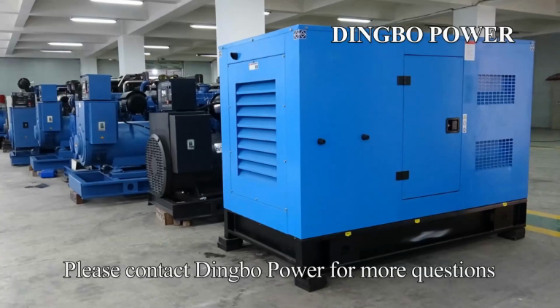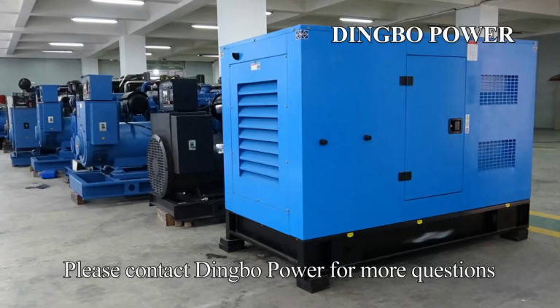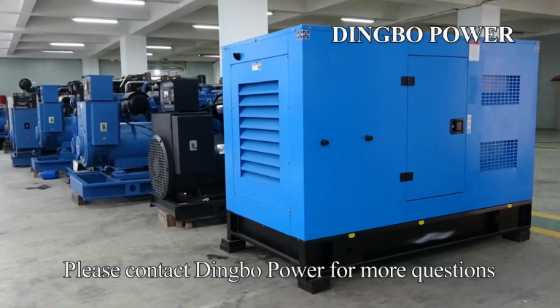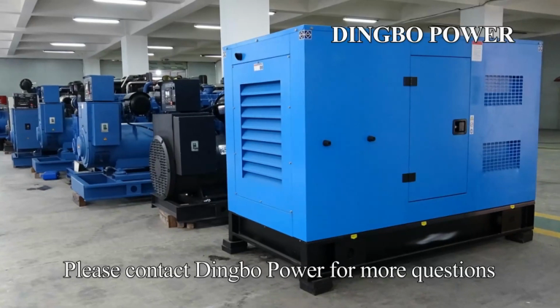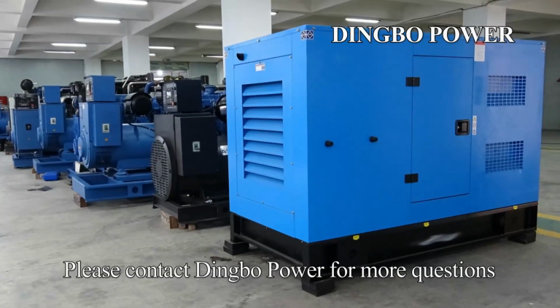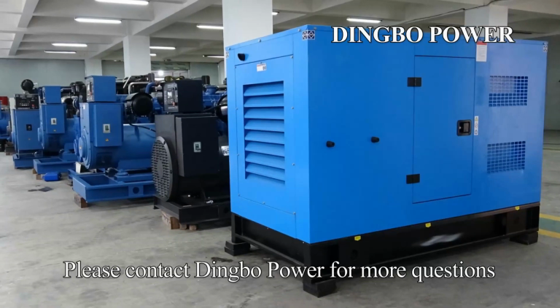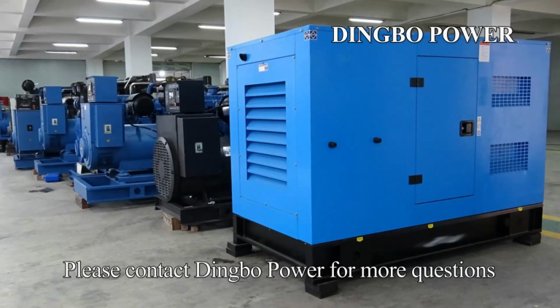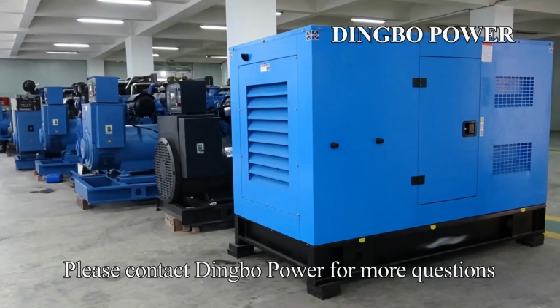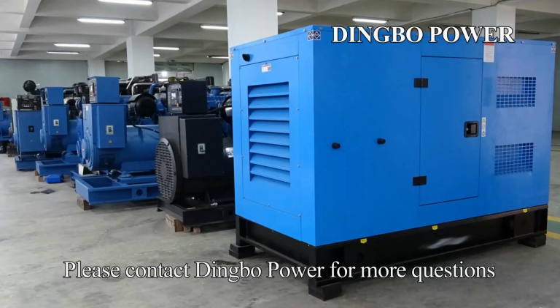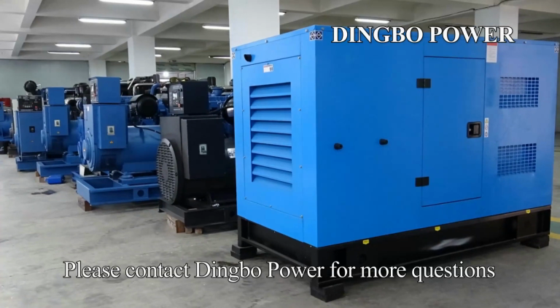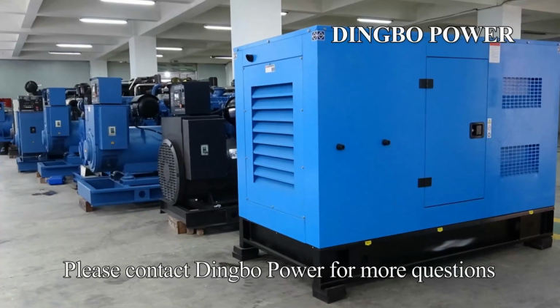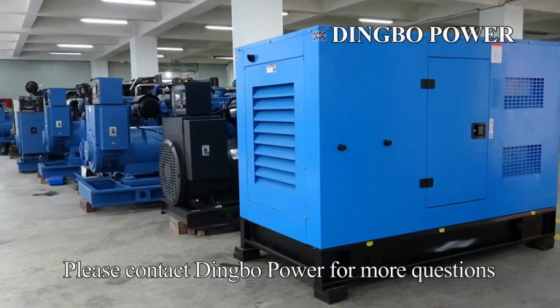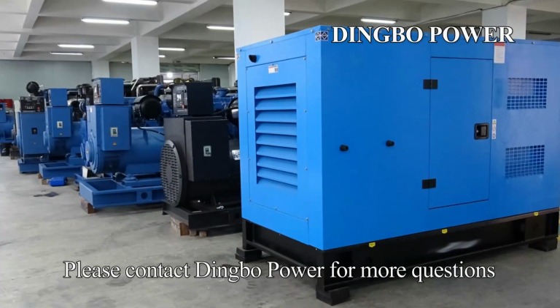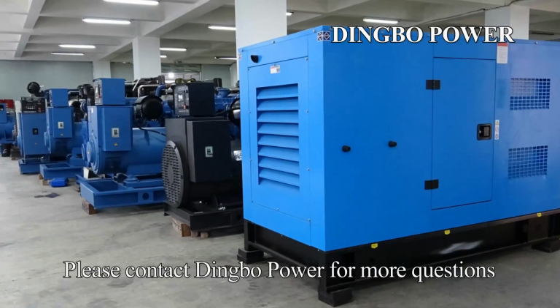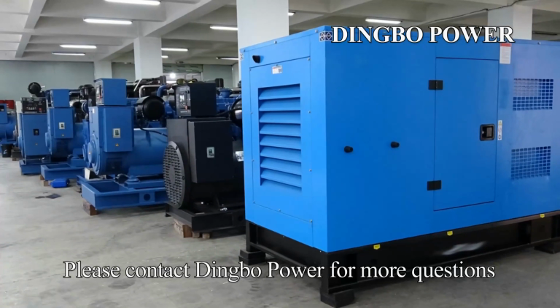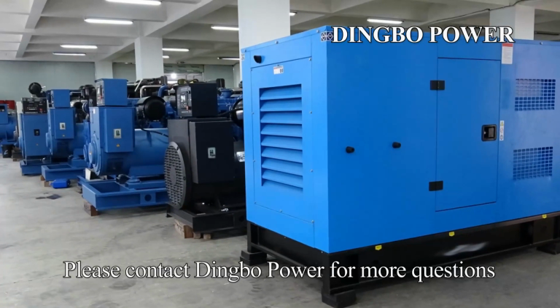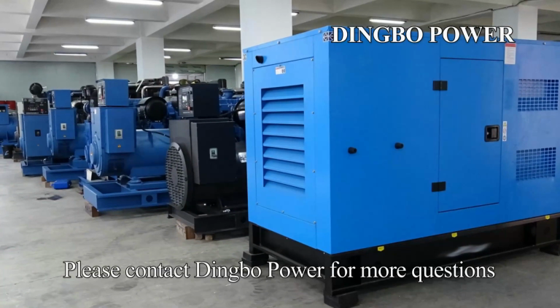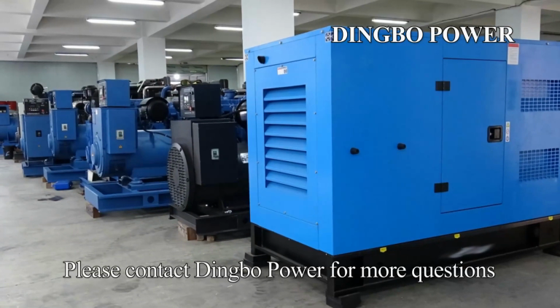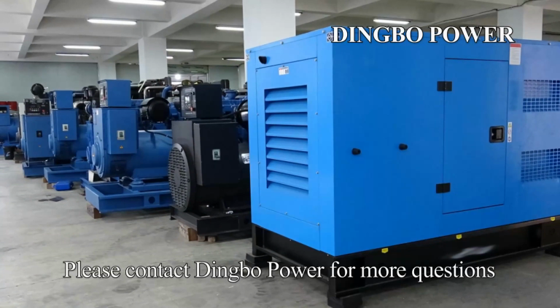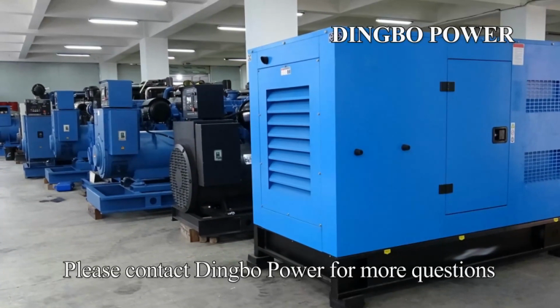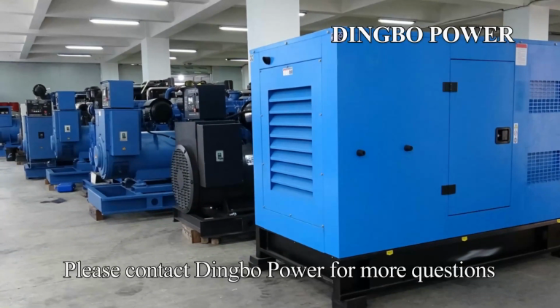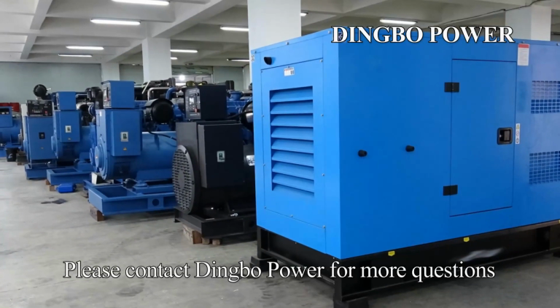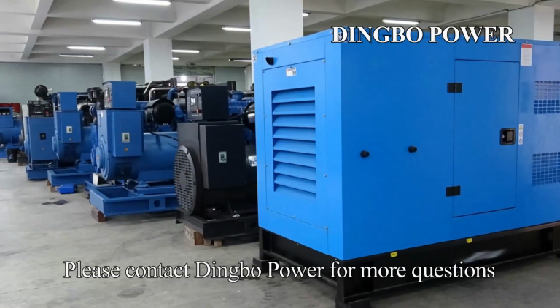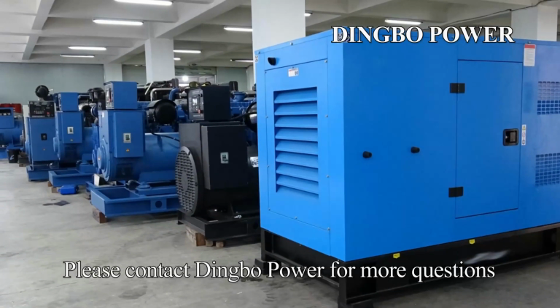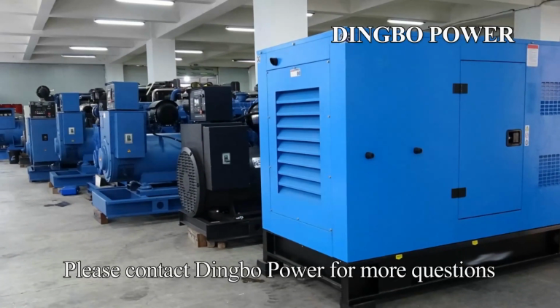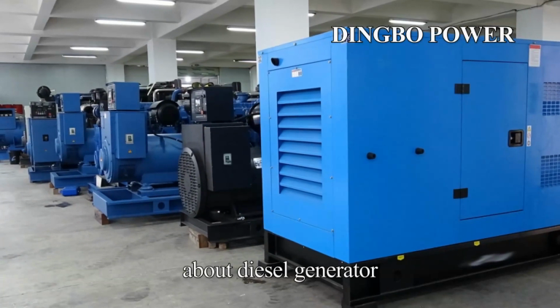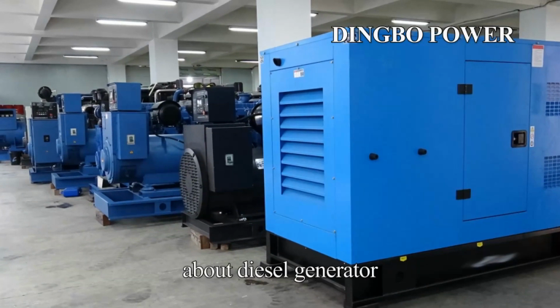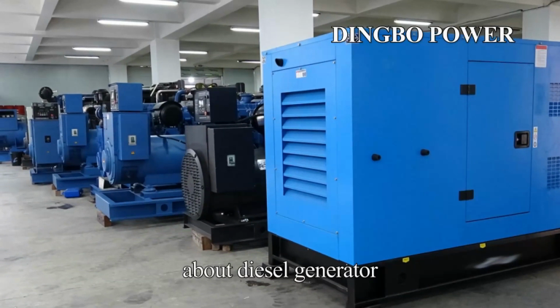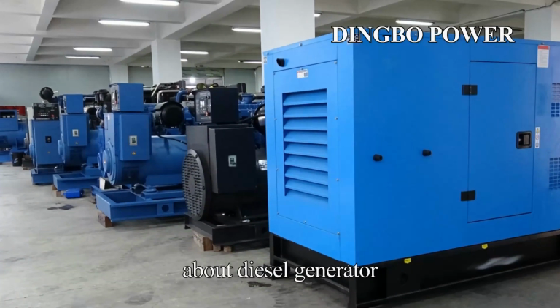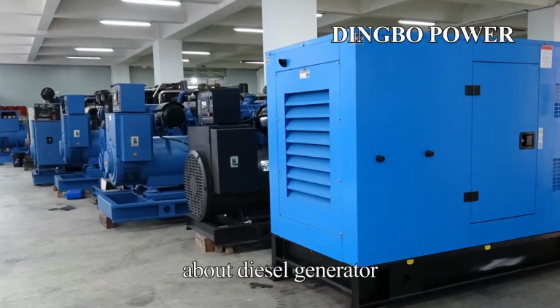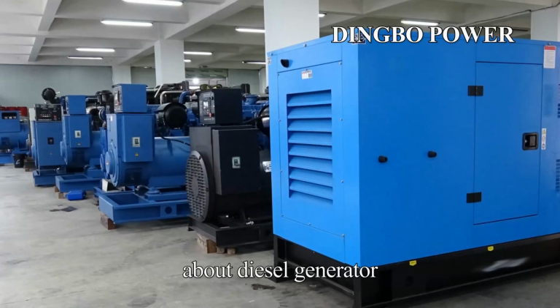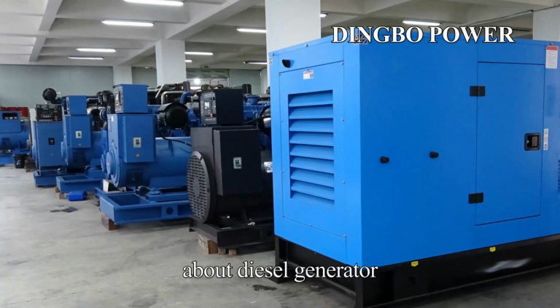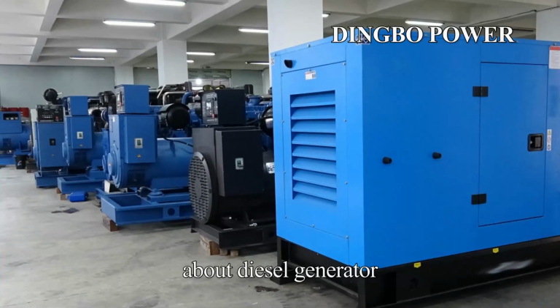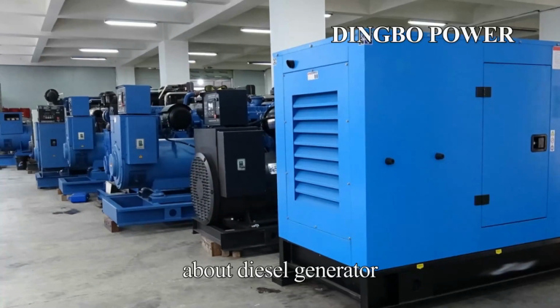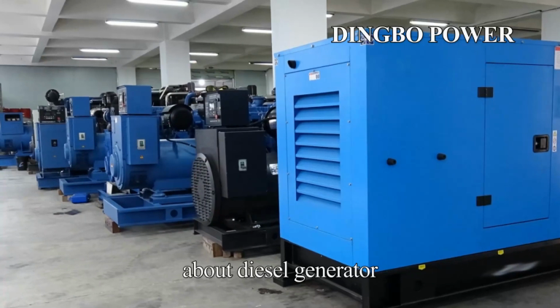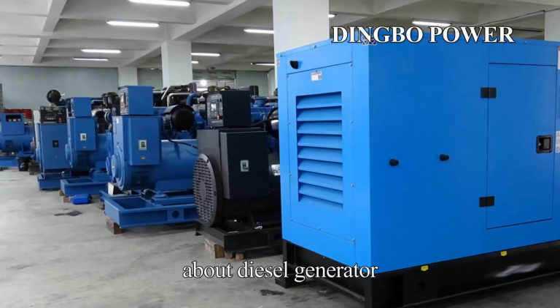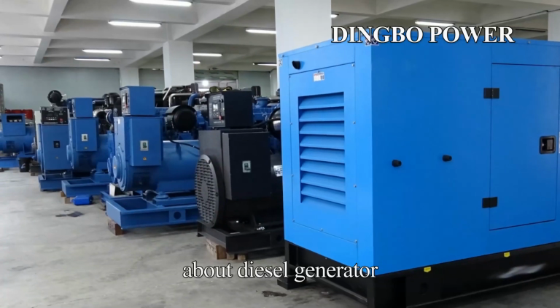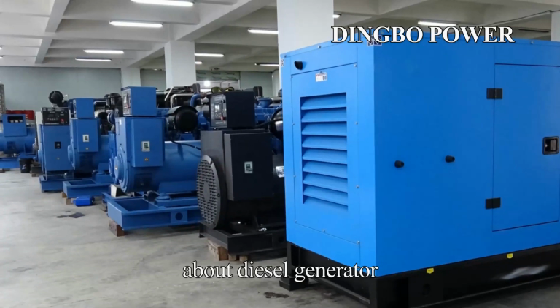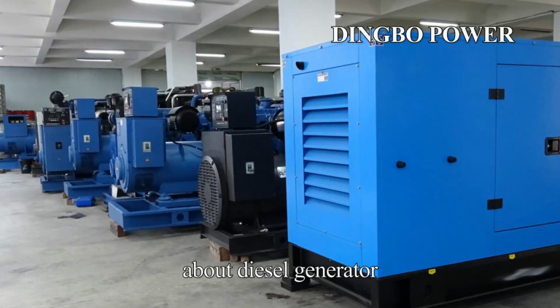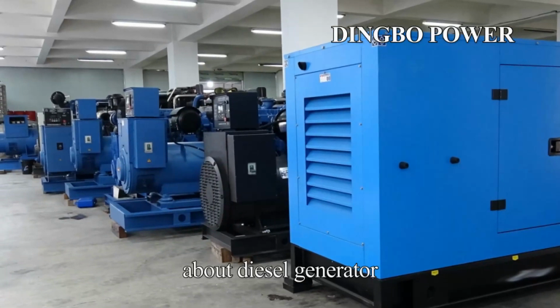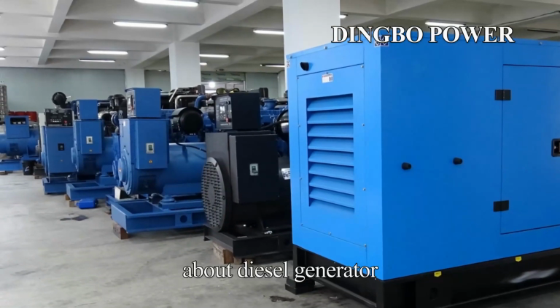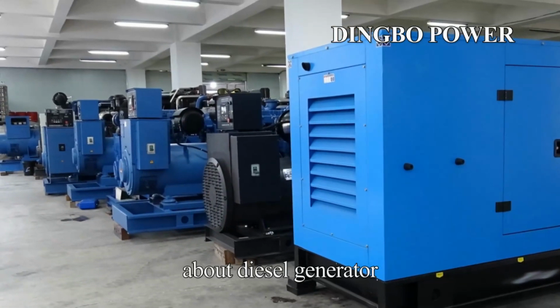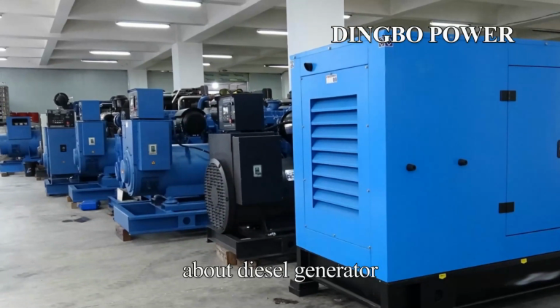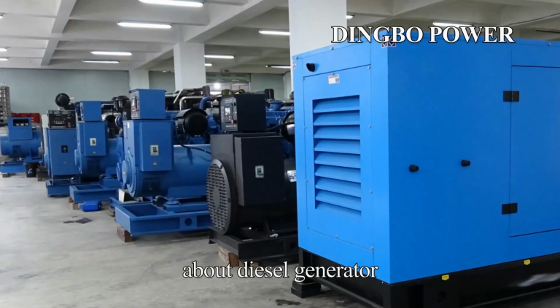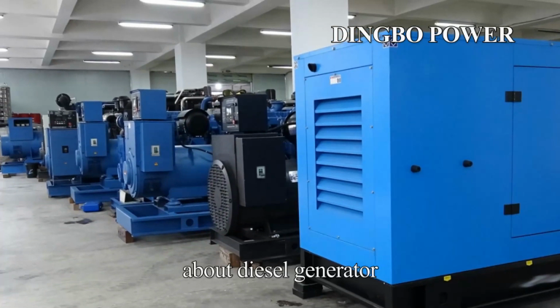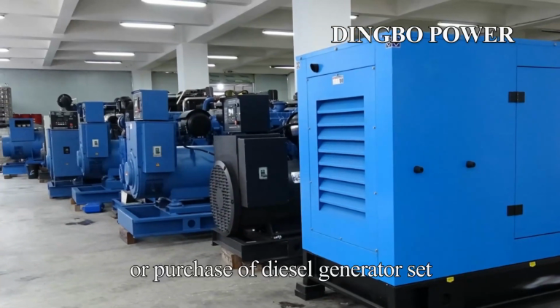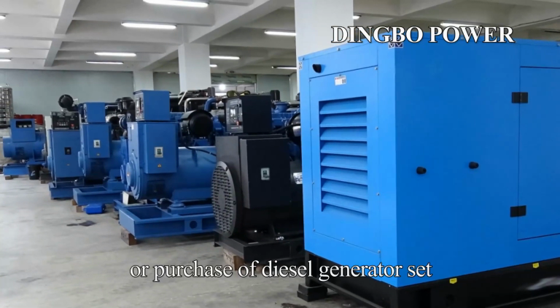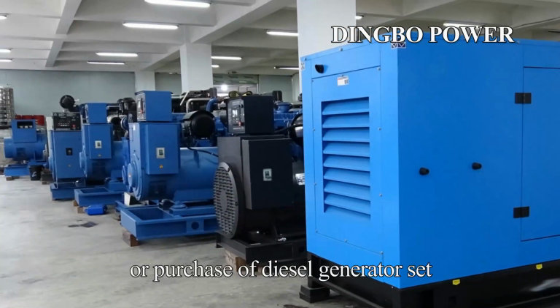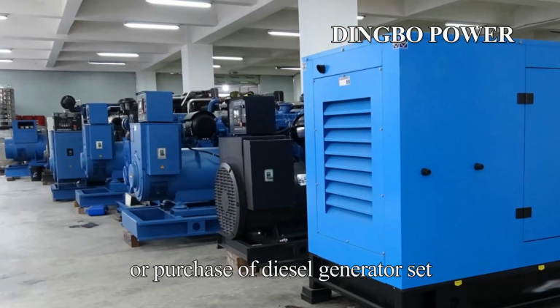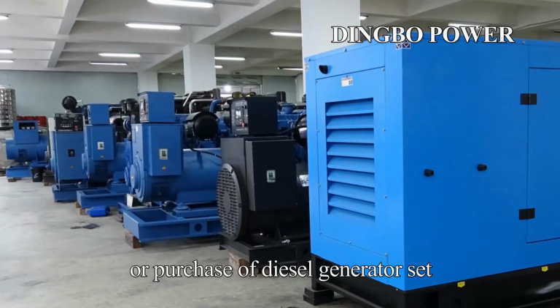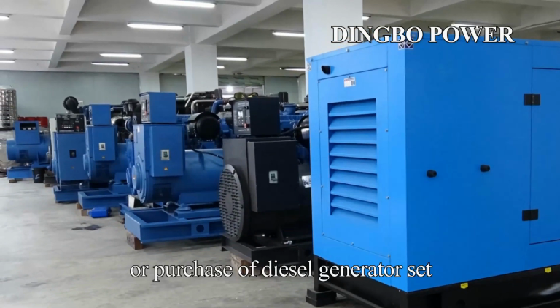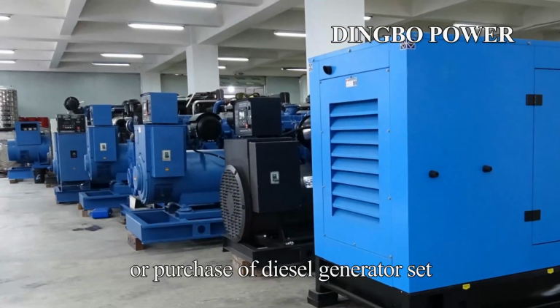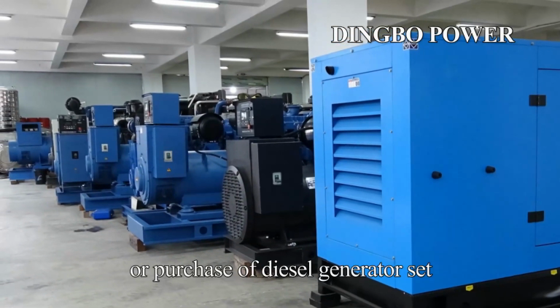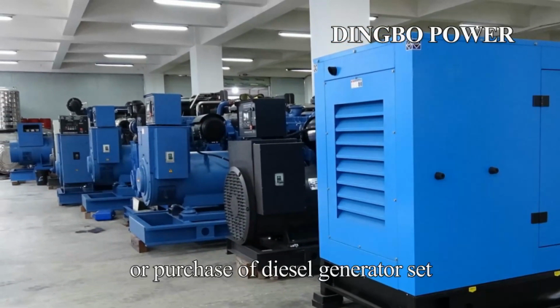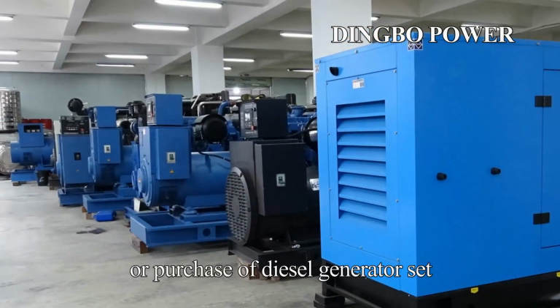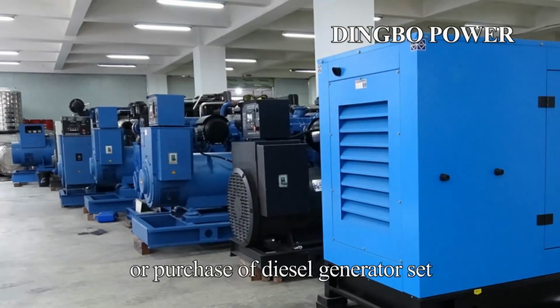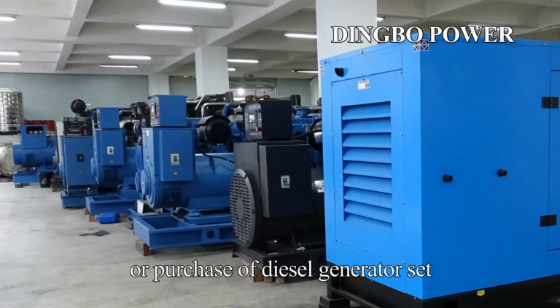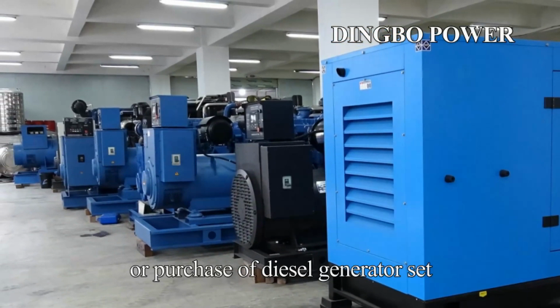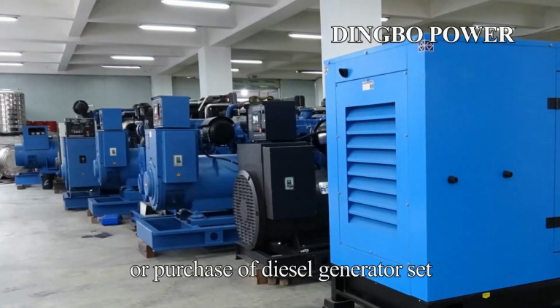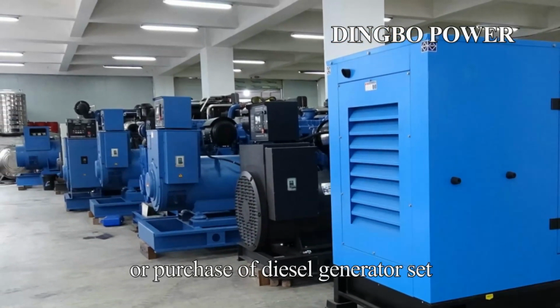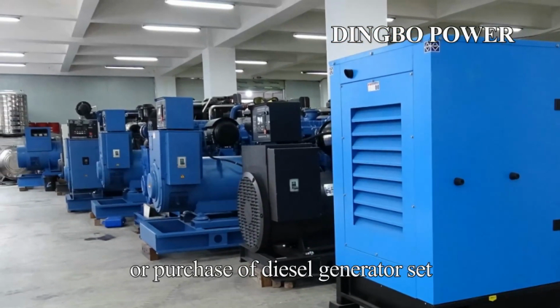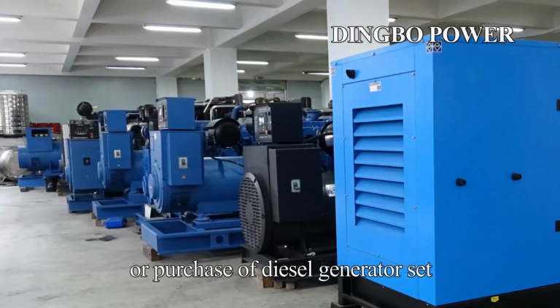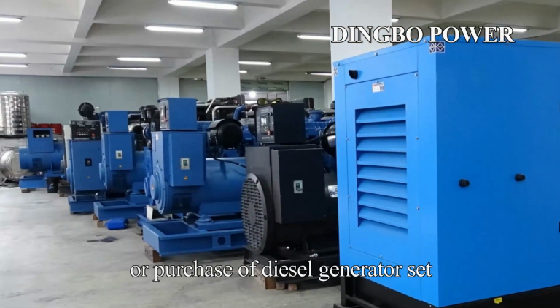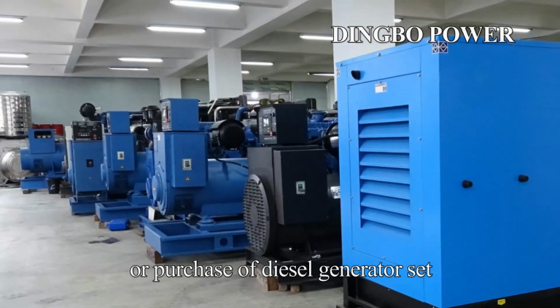Please contact Dingbo Power for more questions about diesel generators or purchase of diesel generator sets.